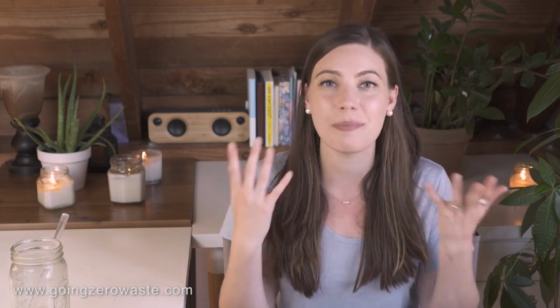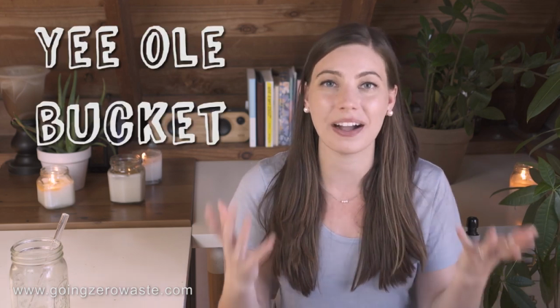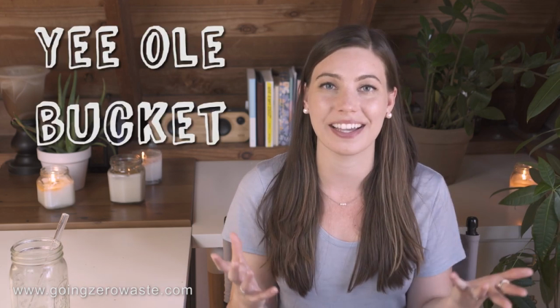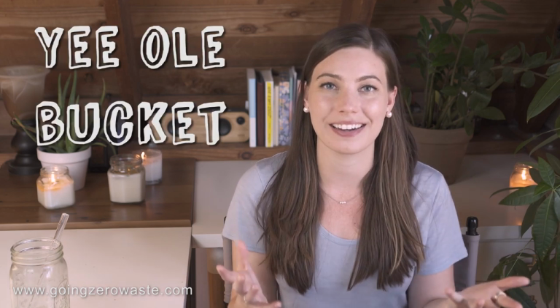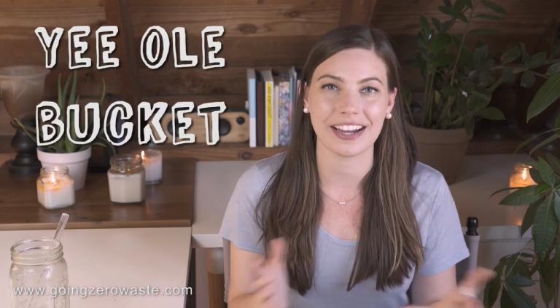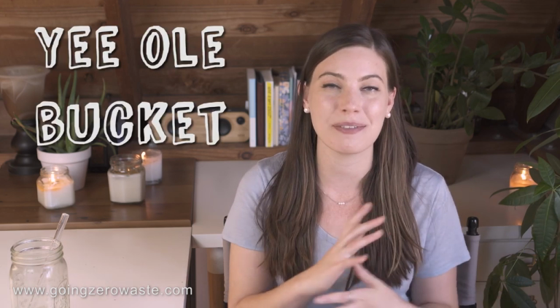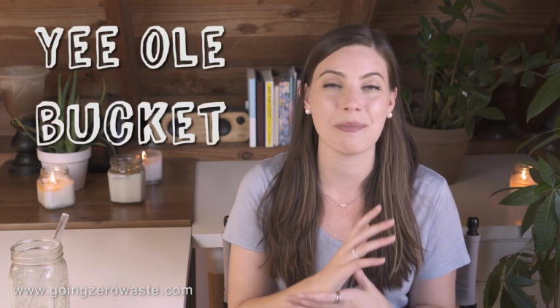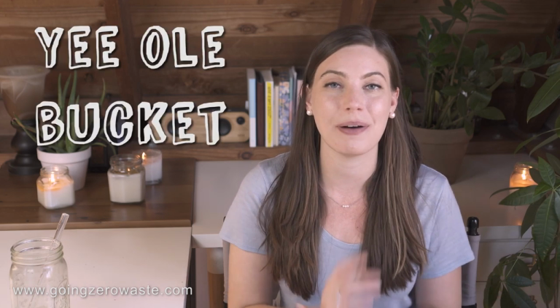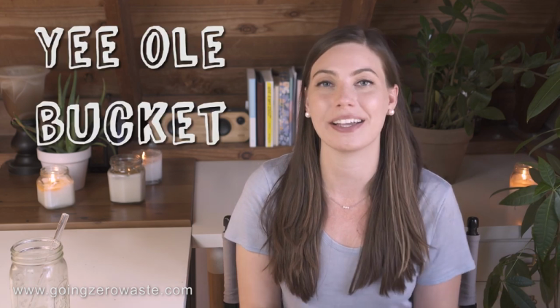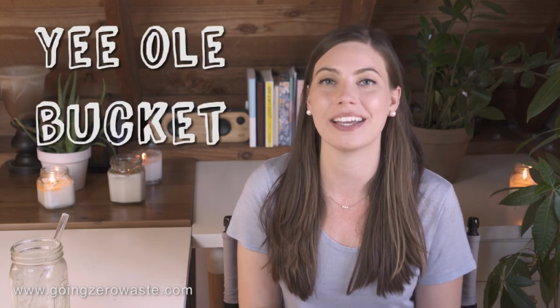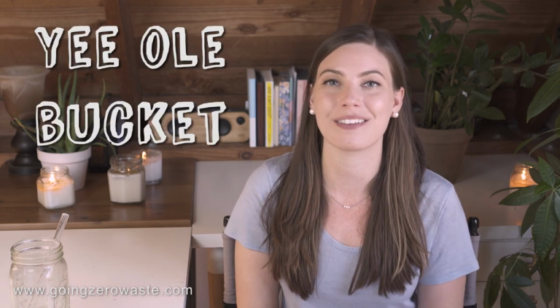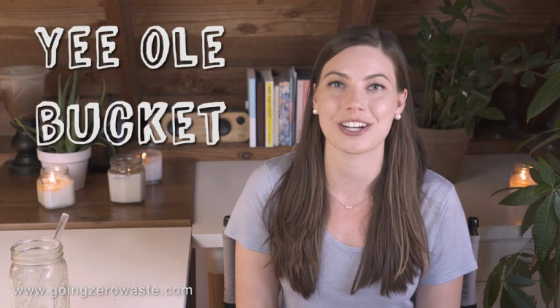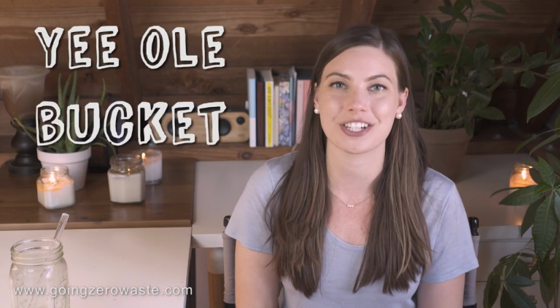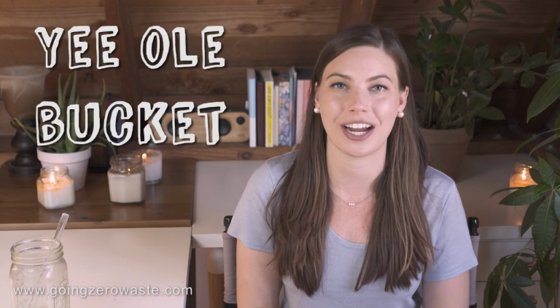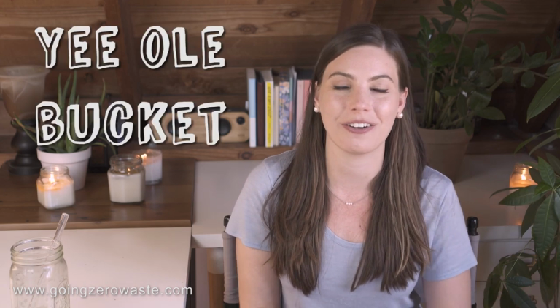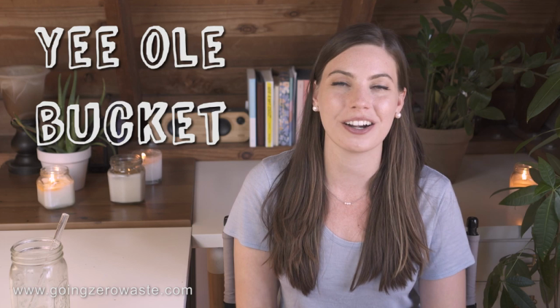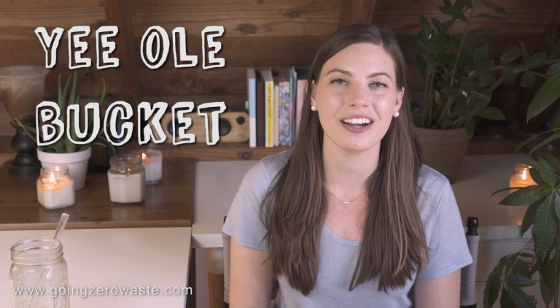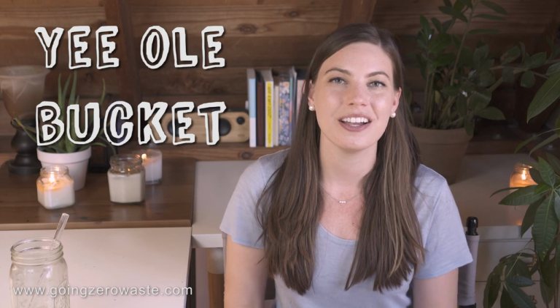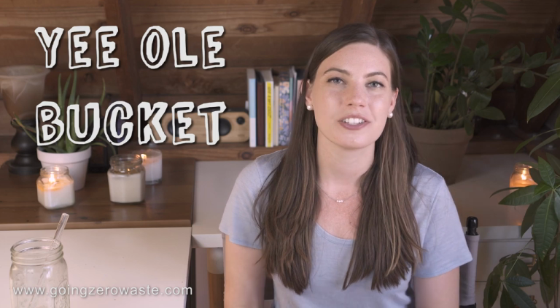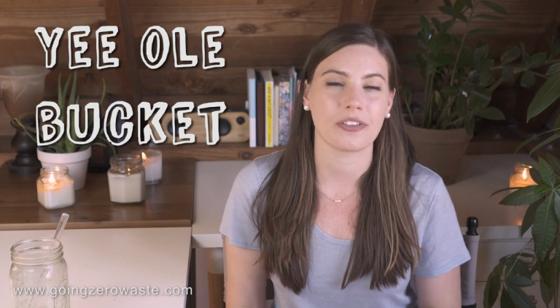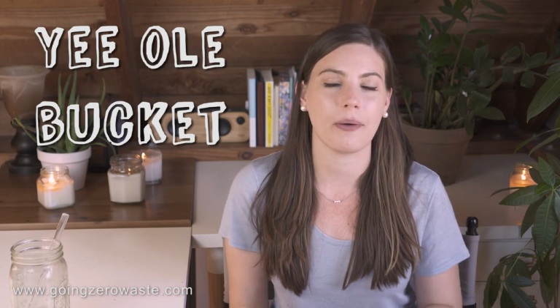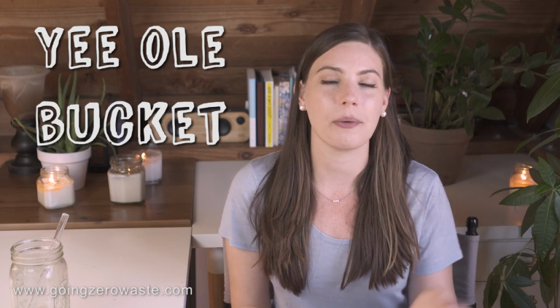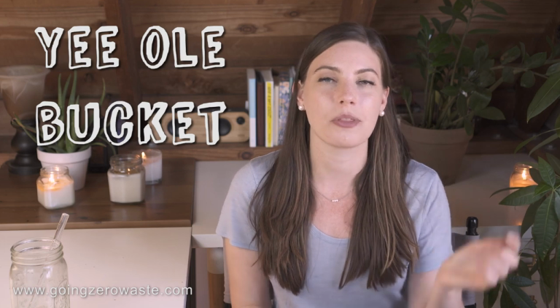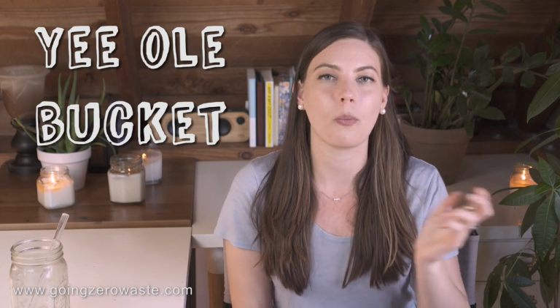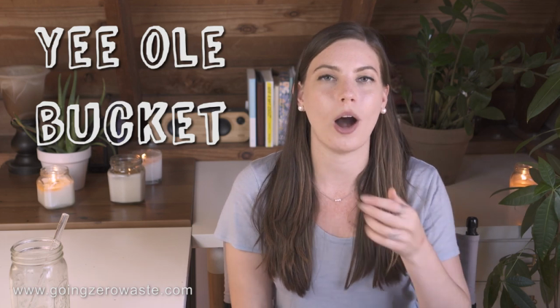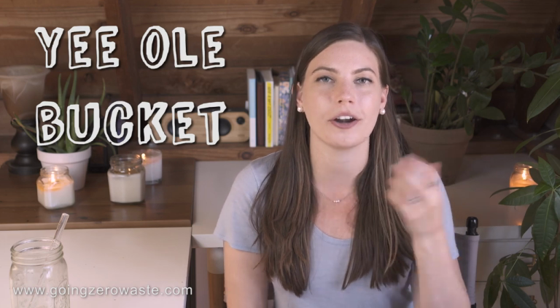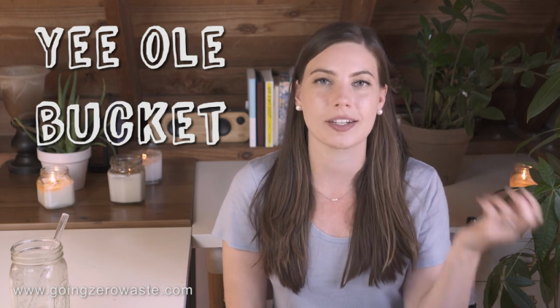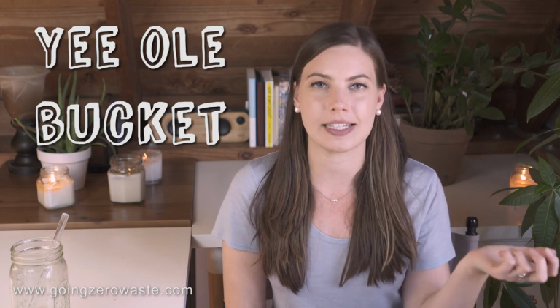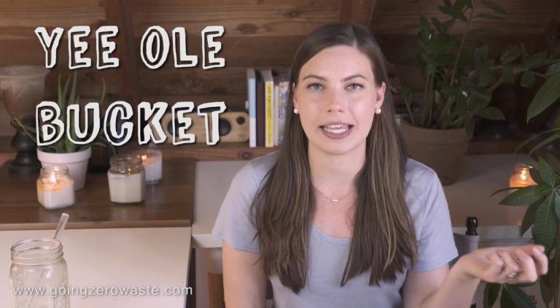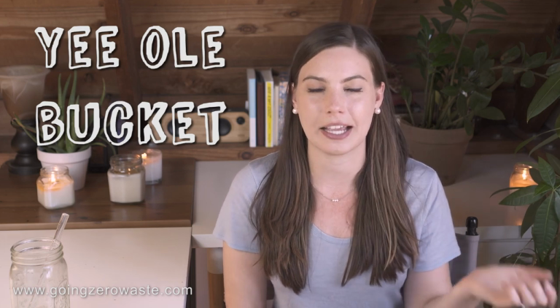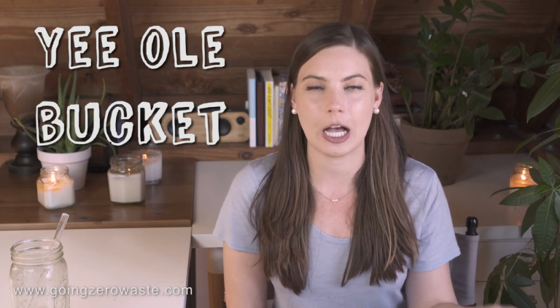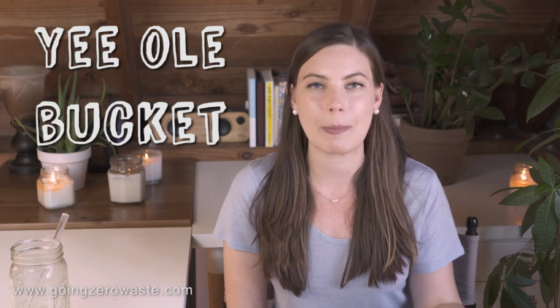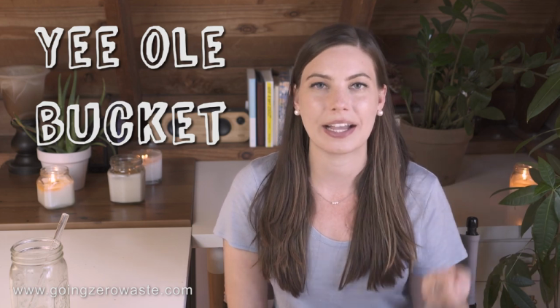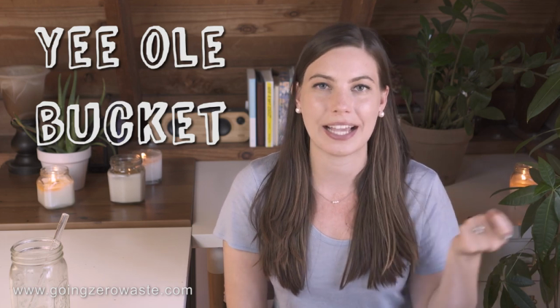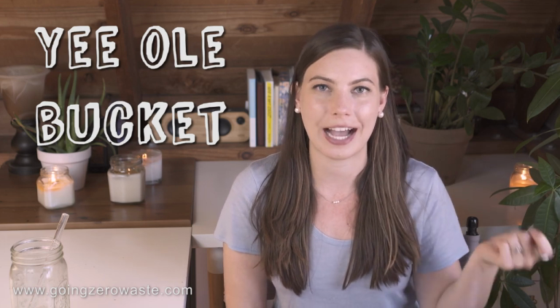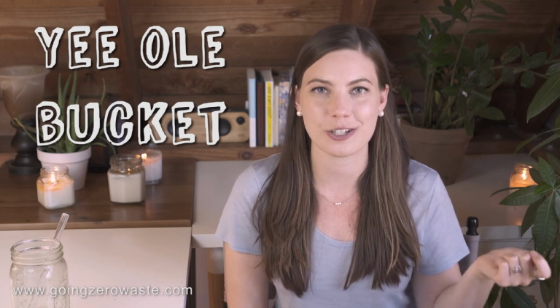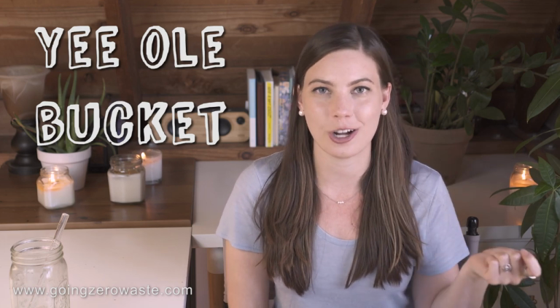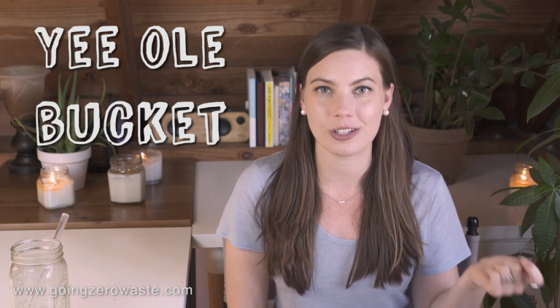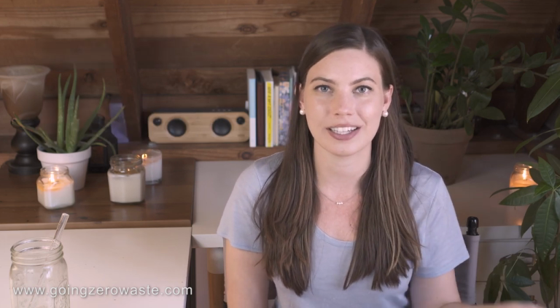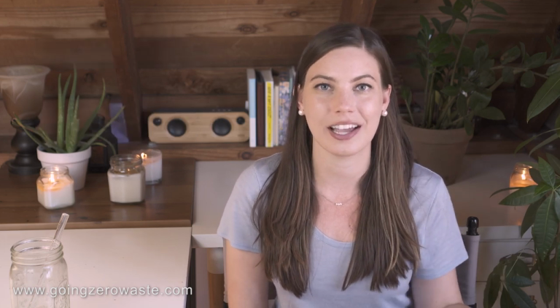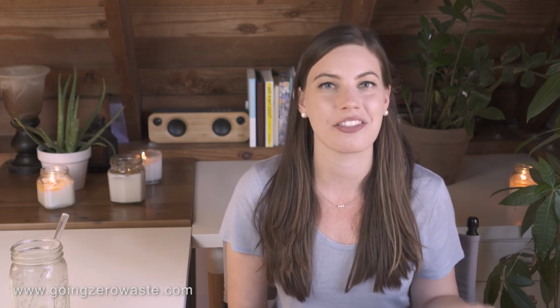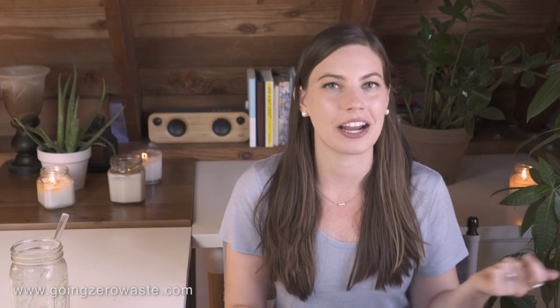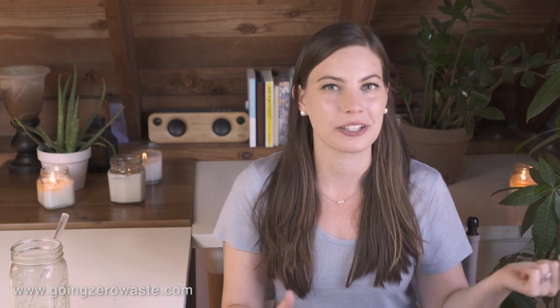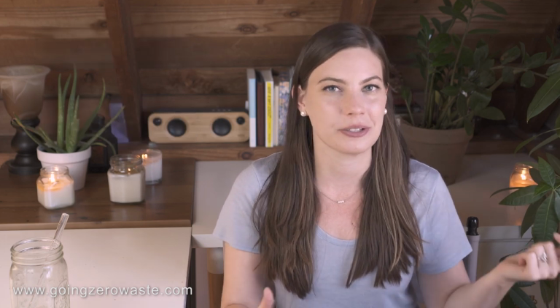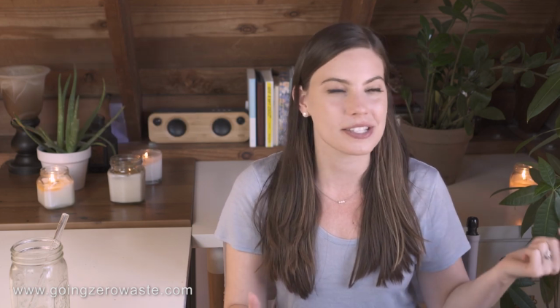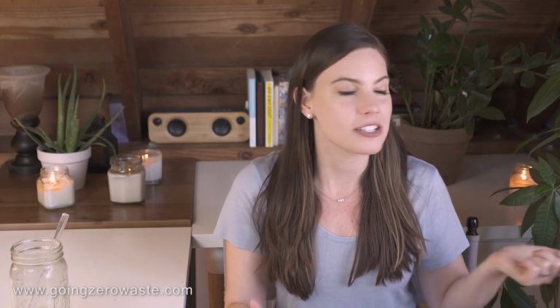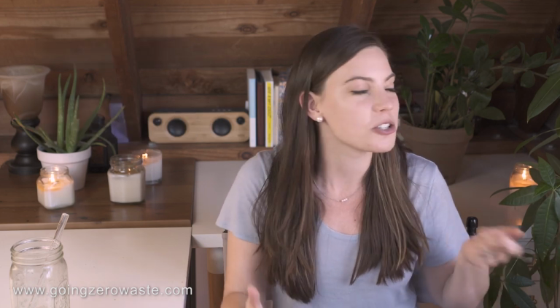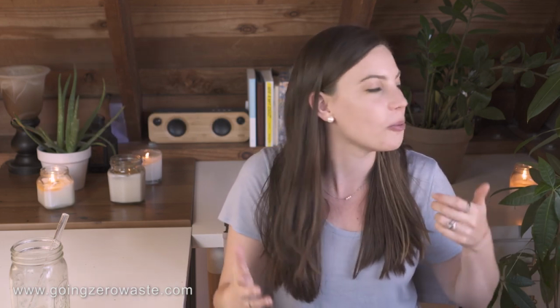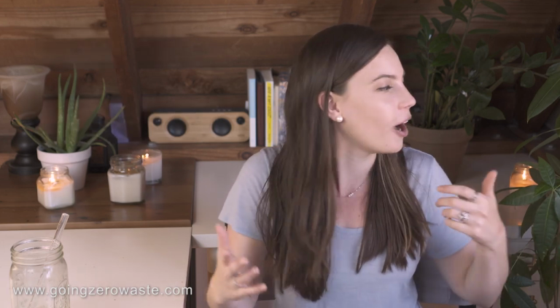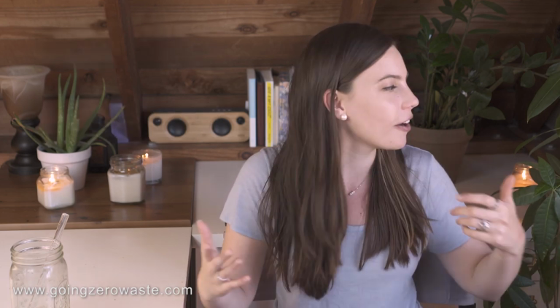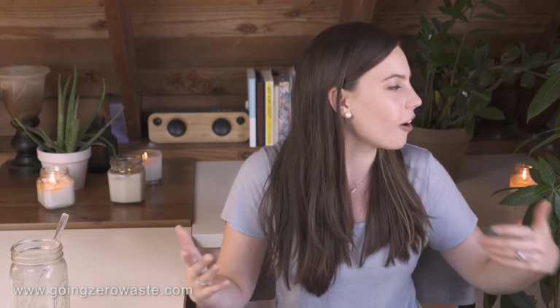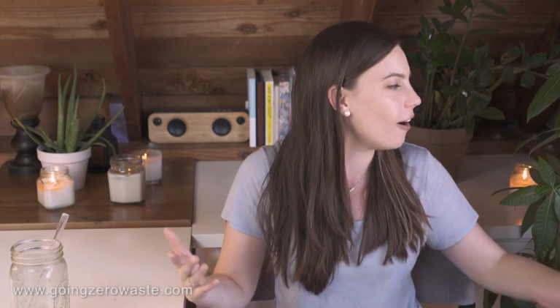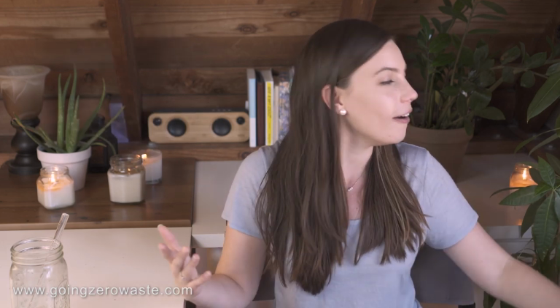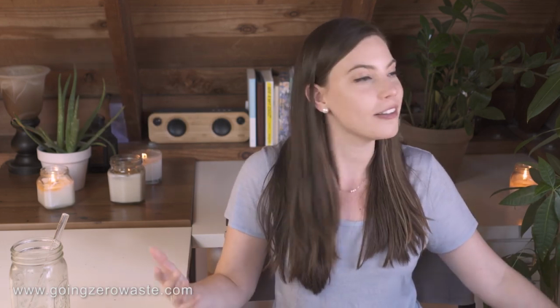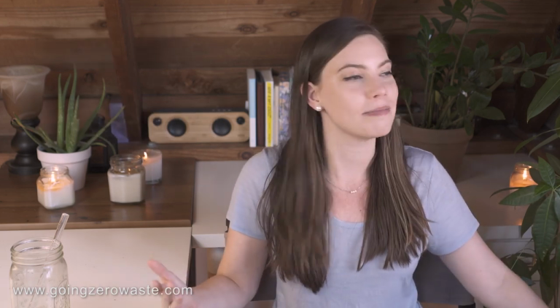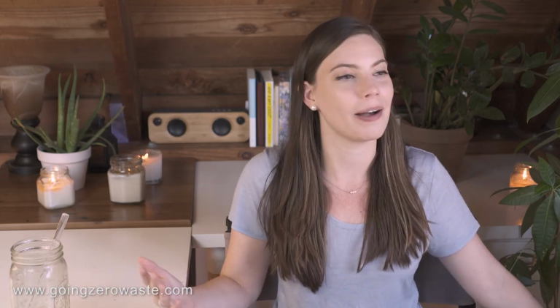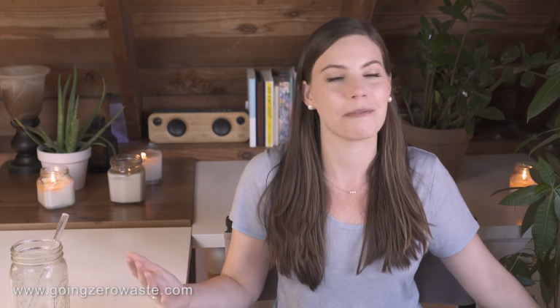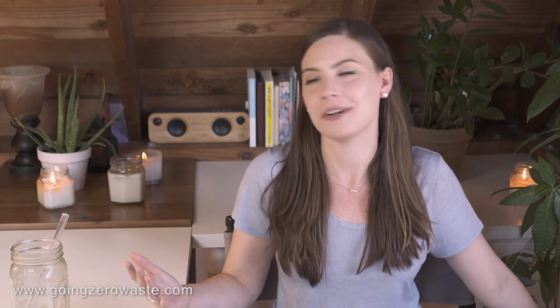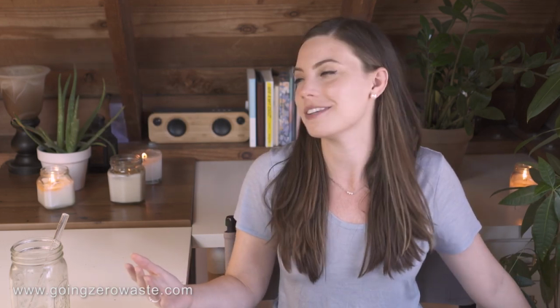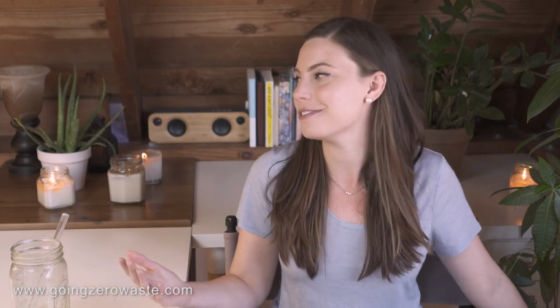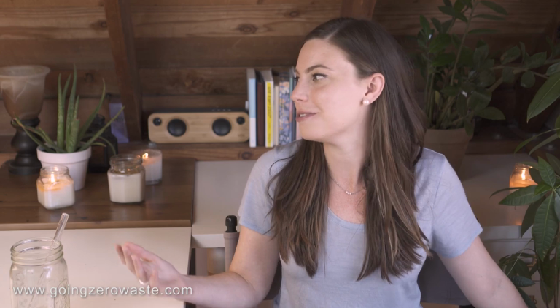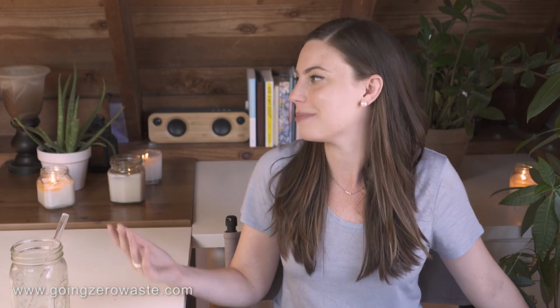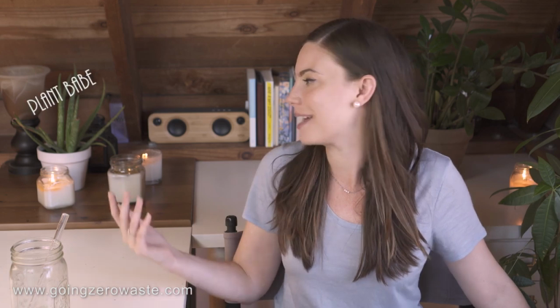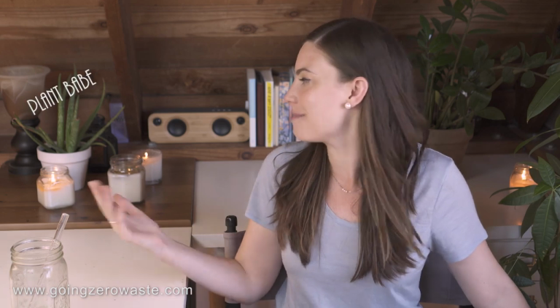And last — the bucket. I keep a bucket in my shower so that when the water is heating up, I catch all of it and then use it to water all of my wonderful plants.